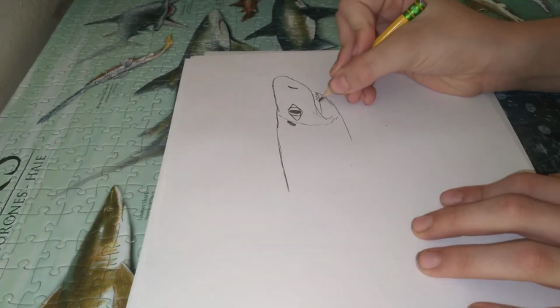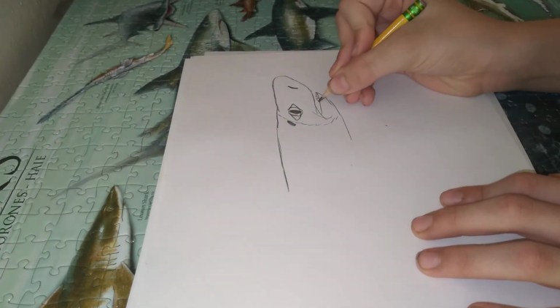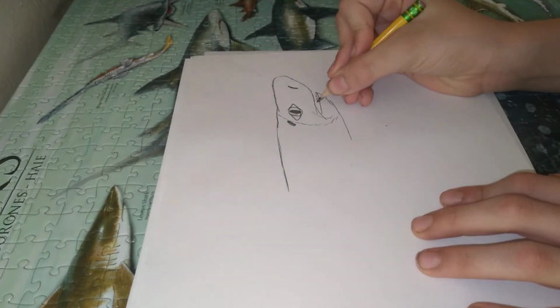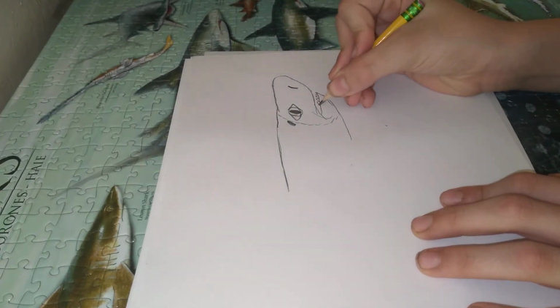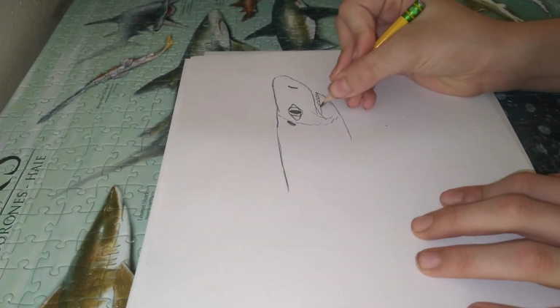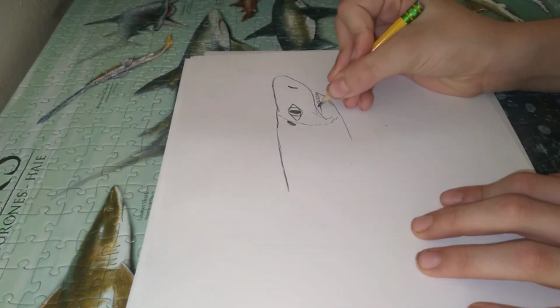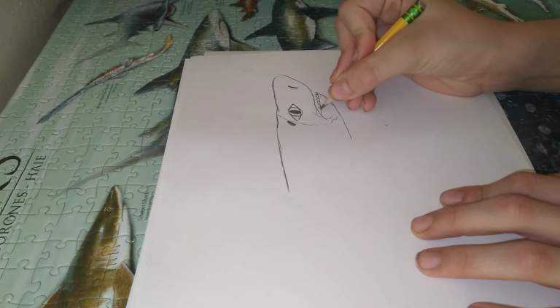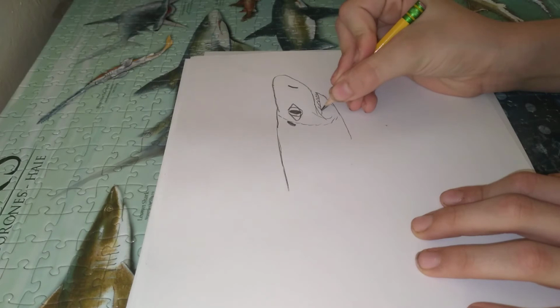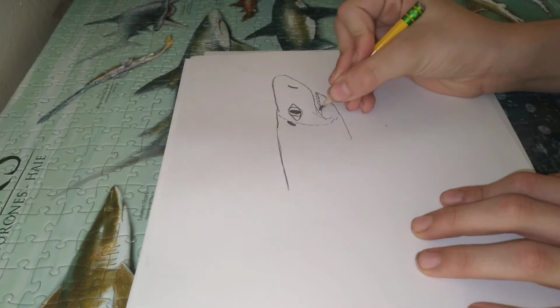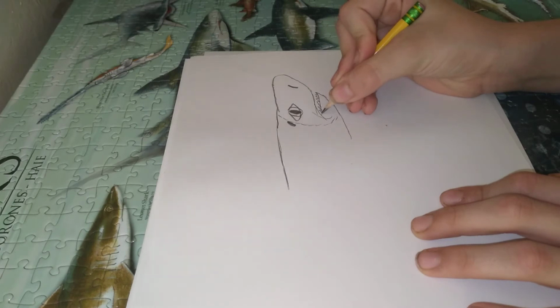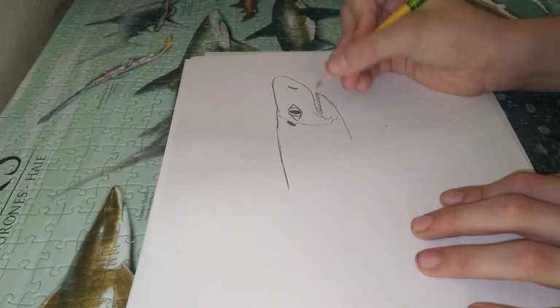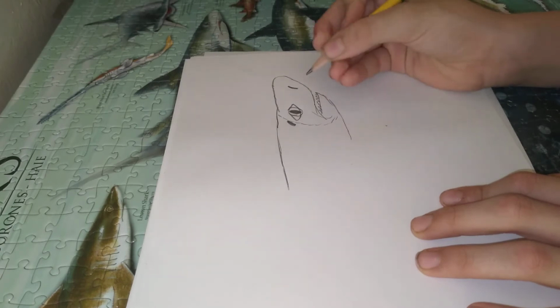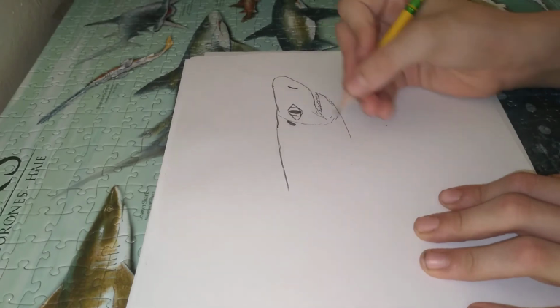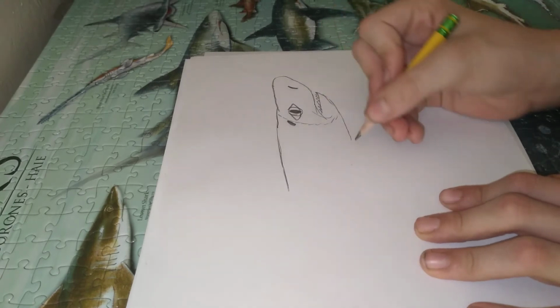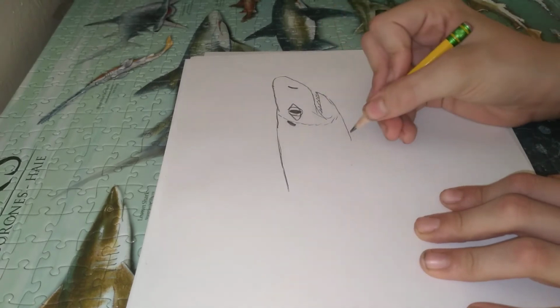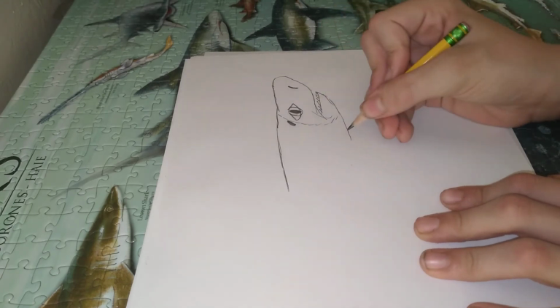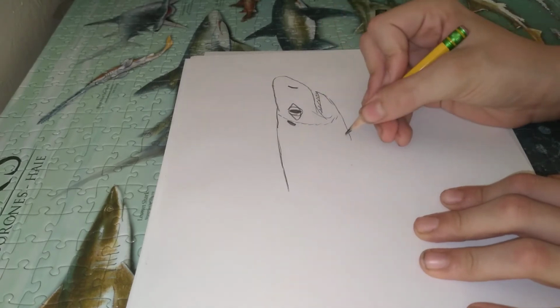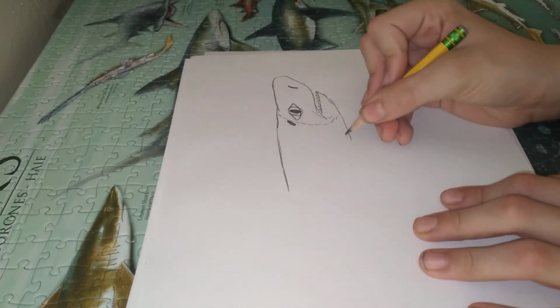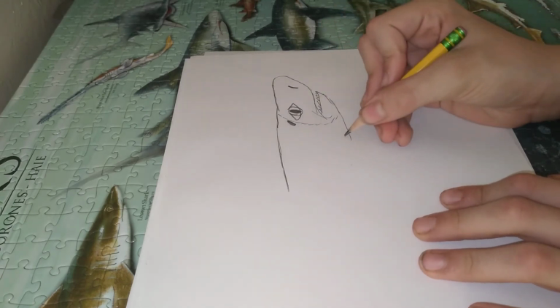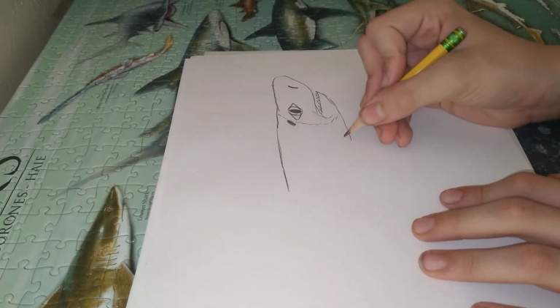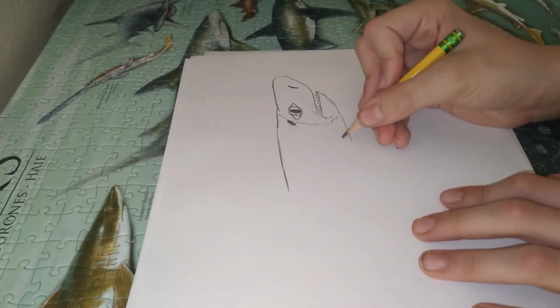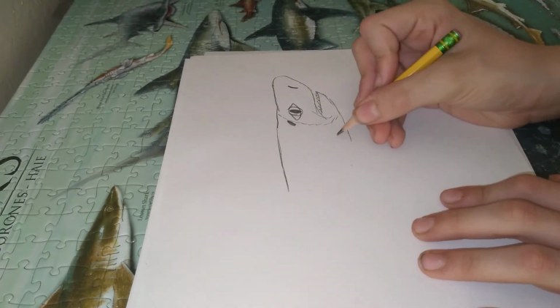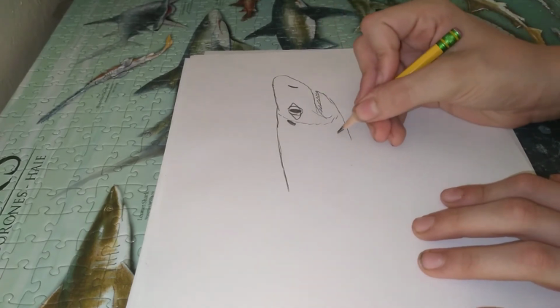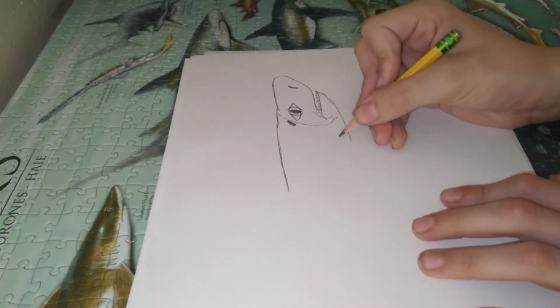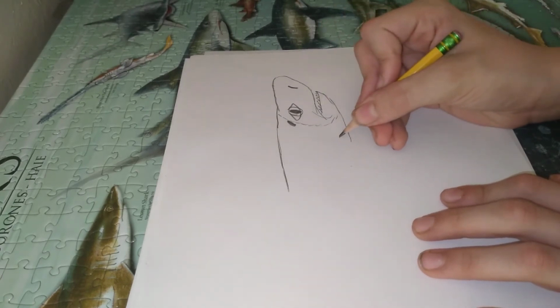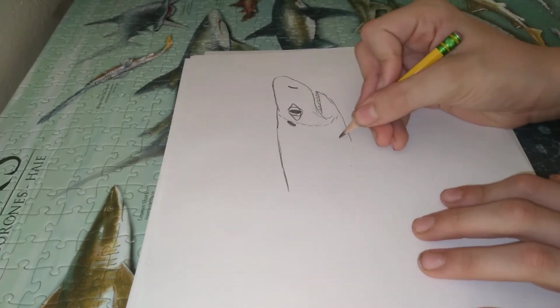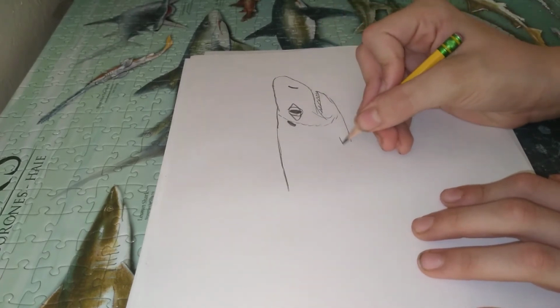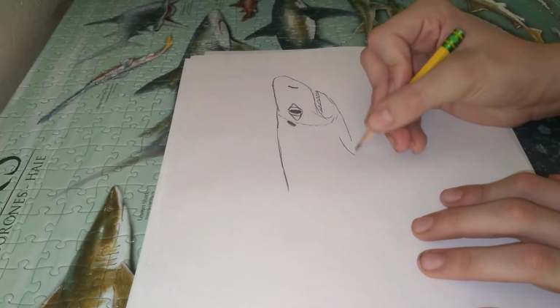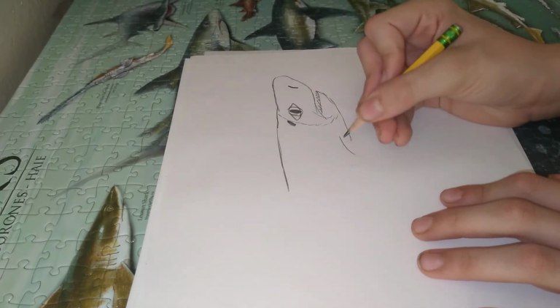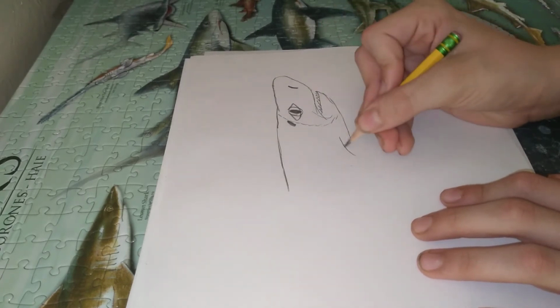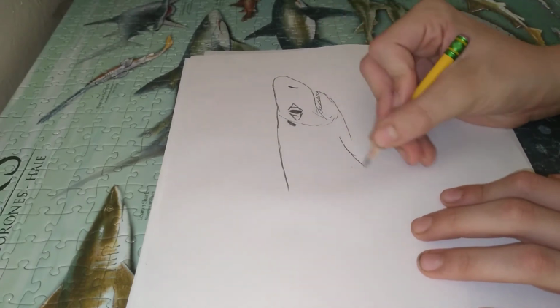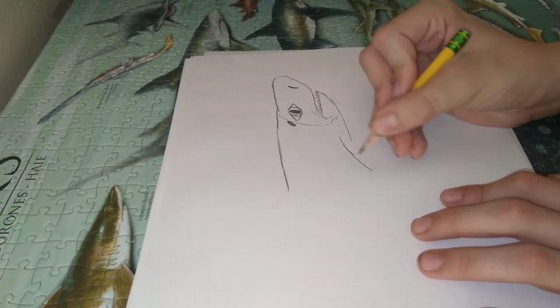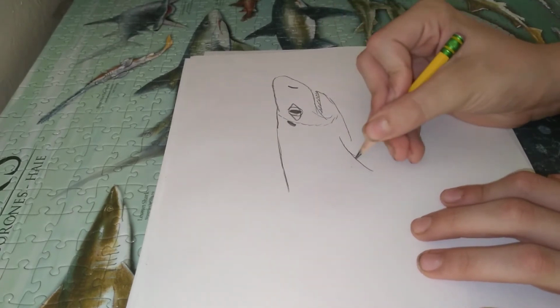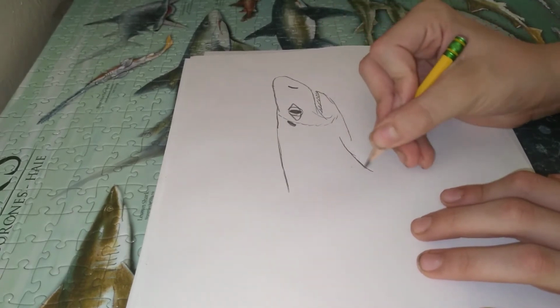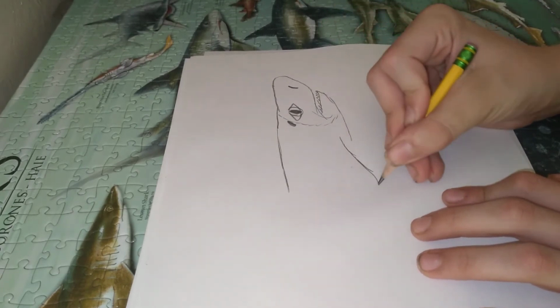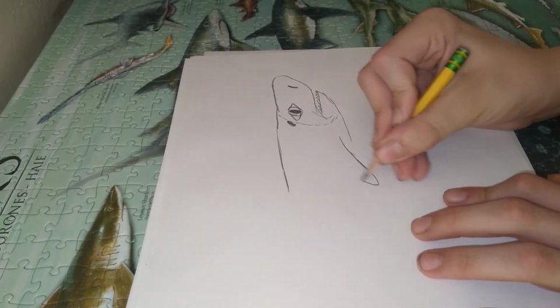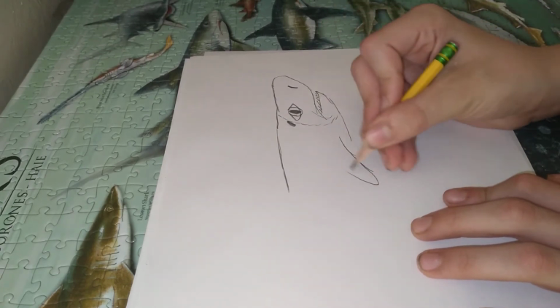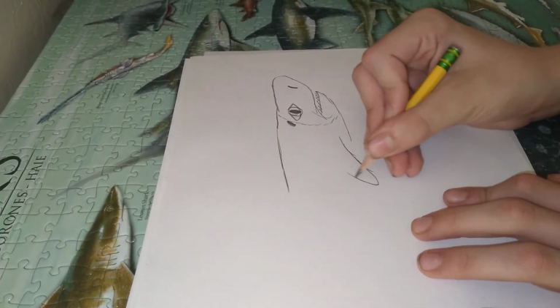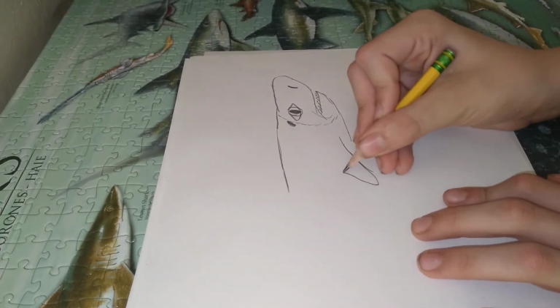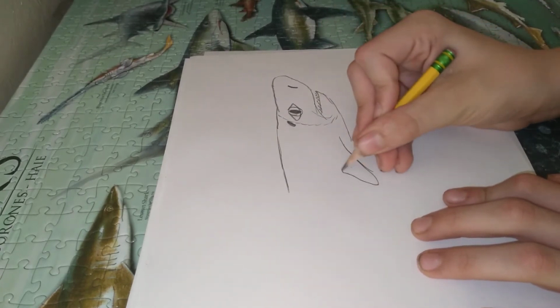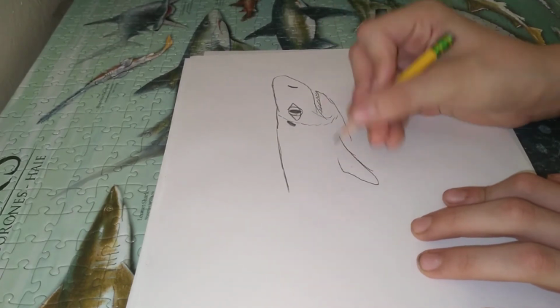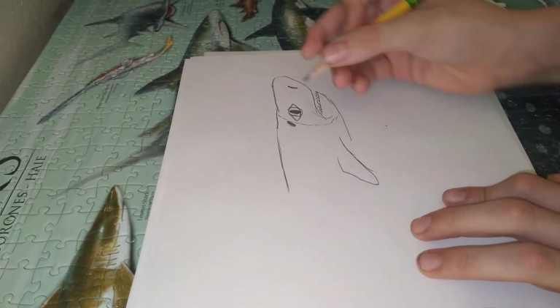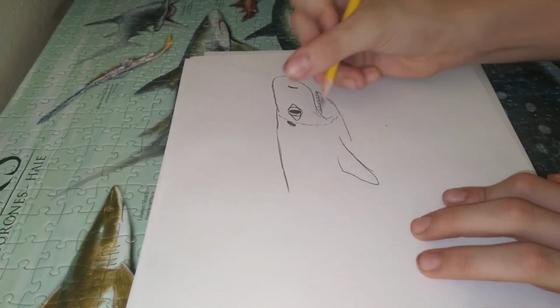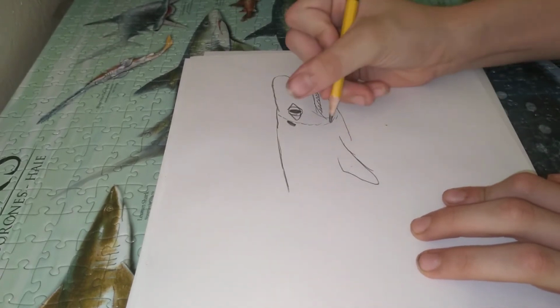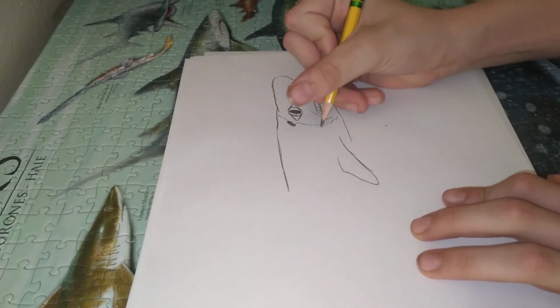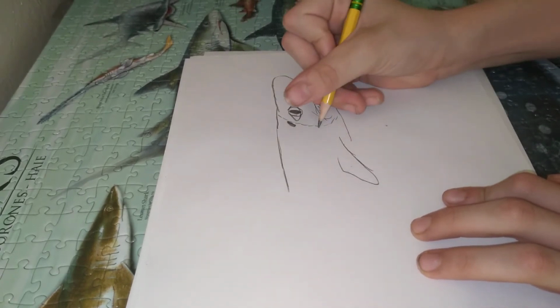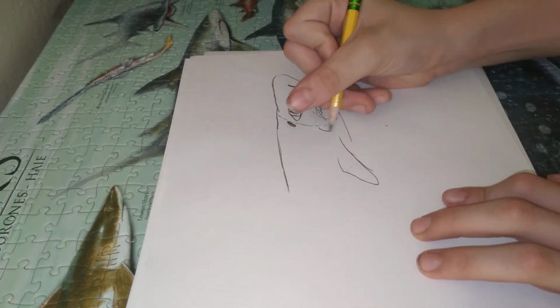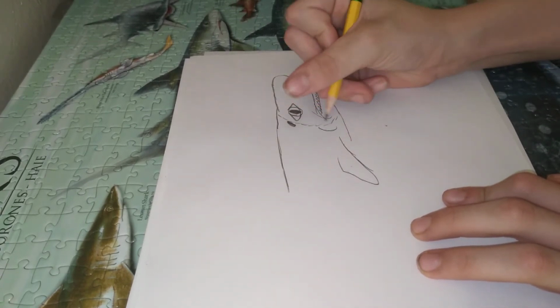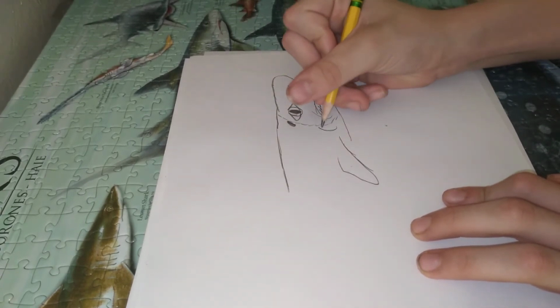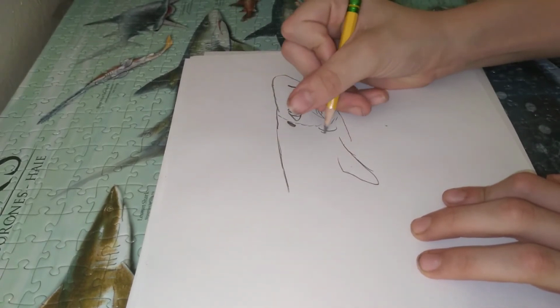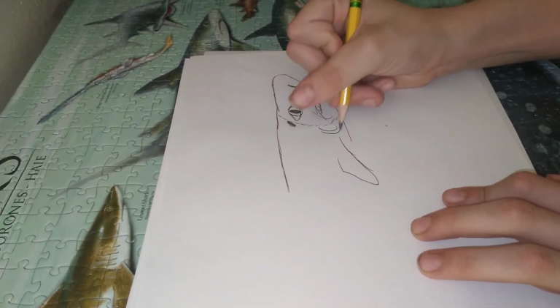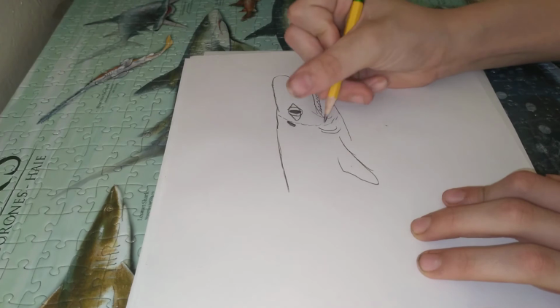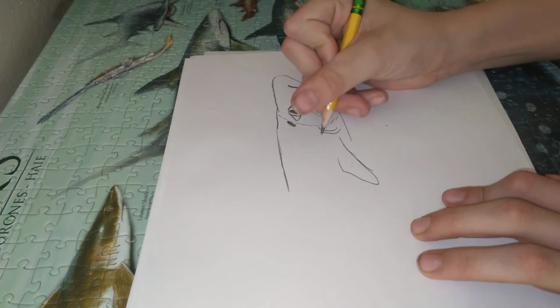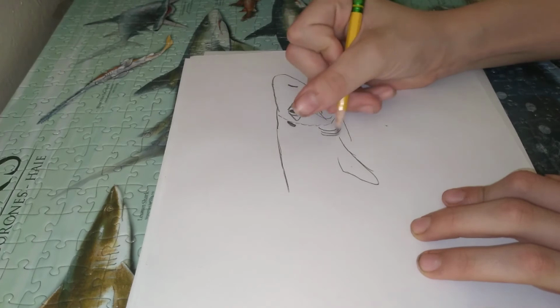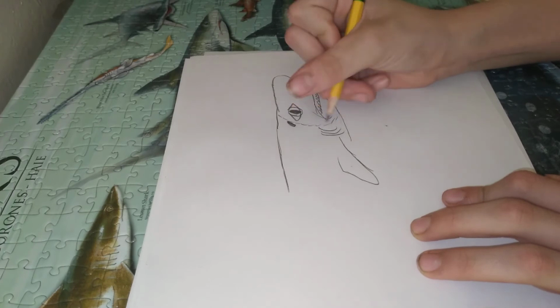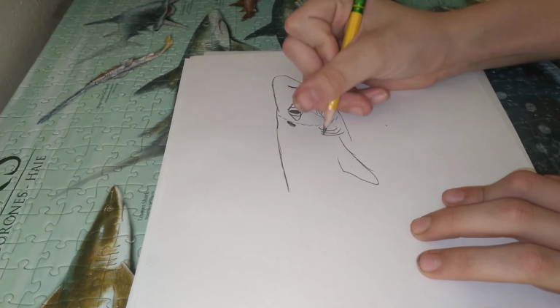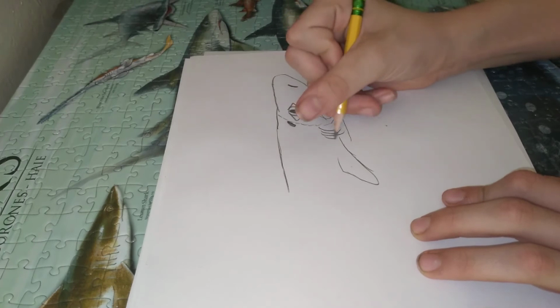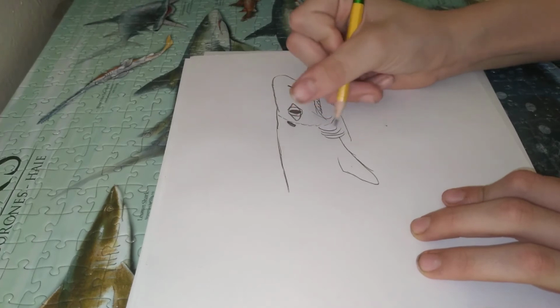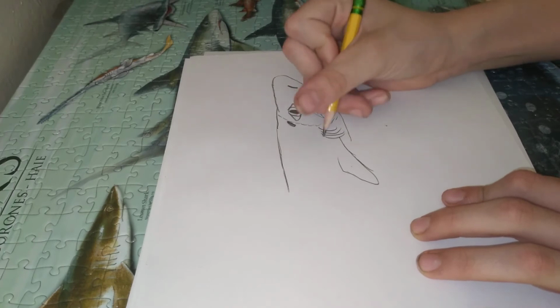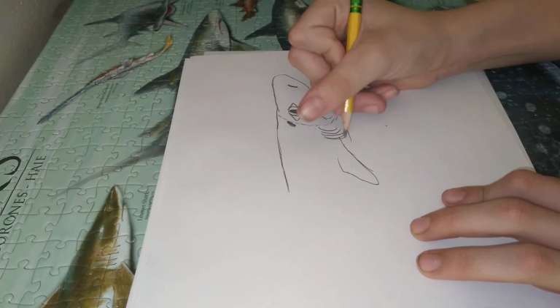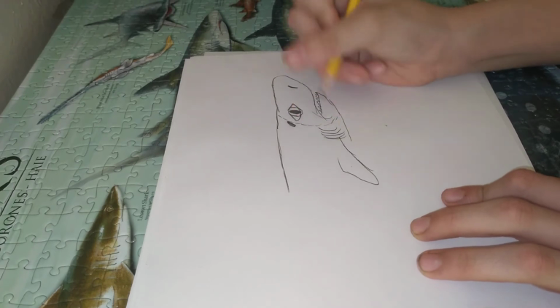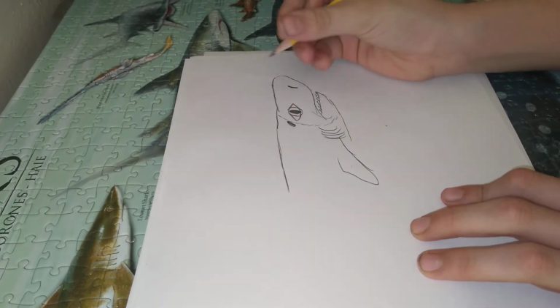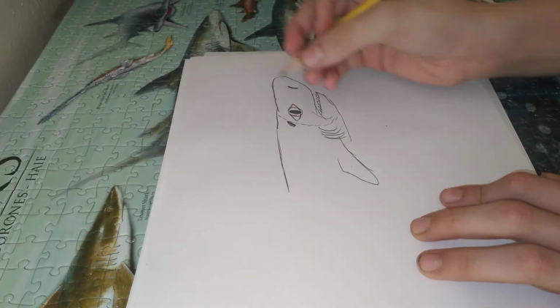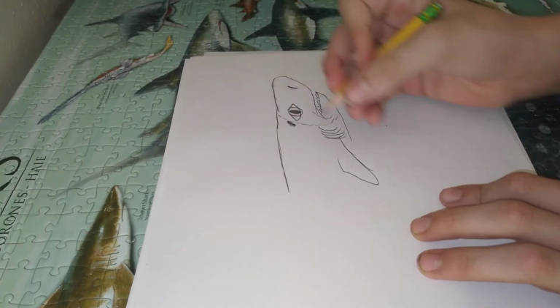Curl the teeth there. One, two, three, four, five.